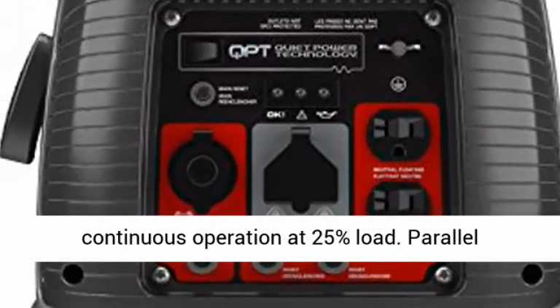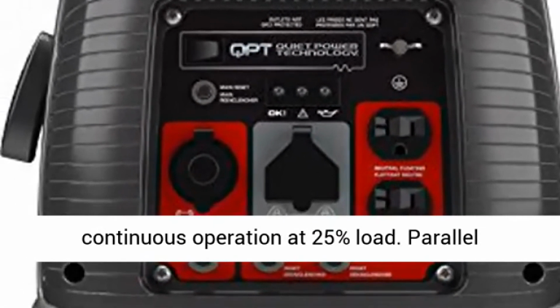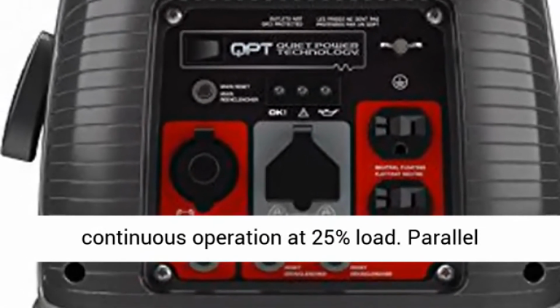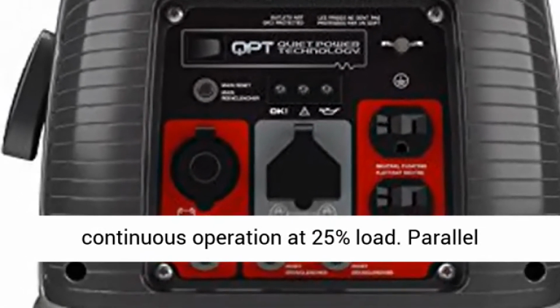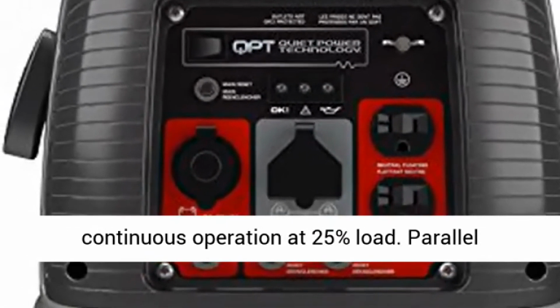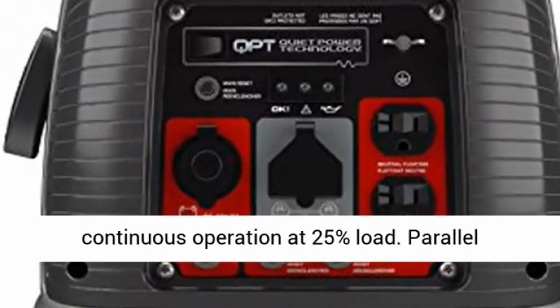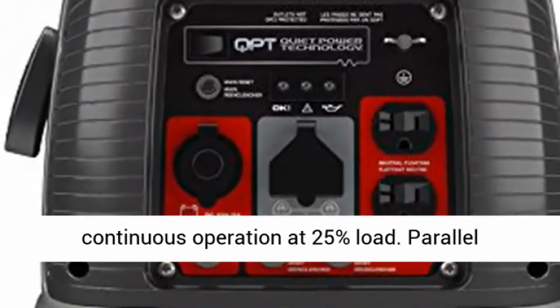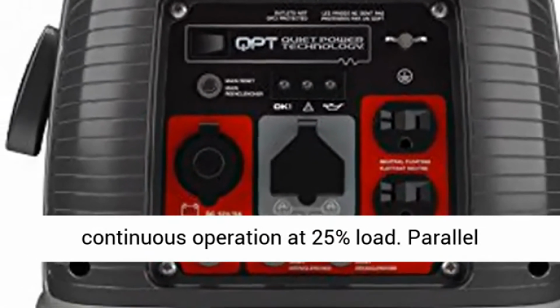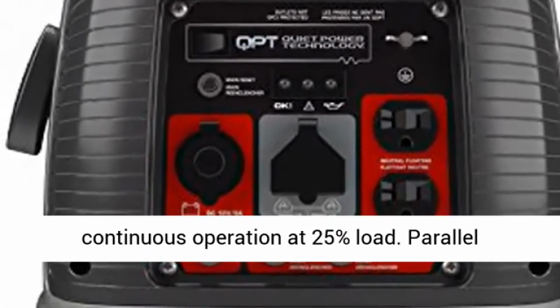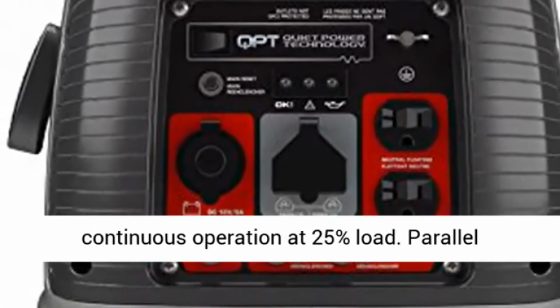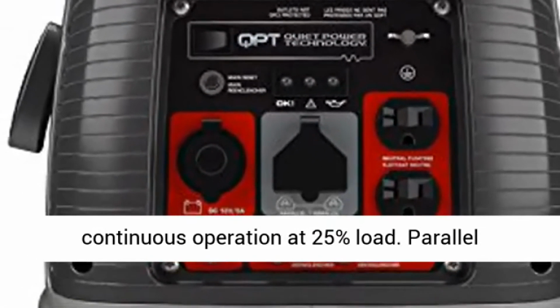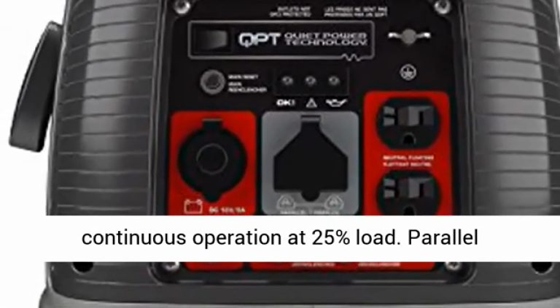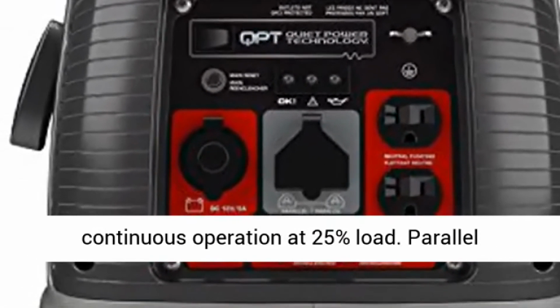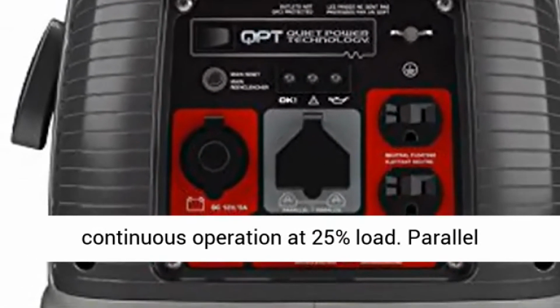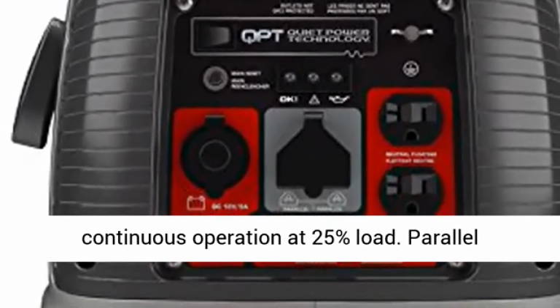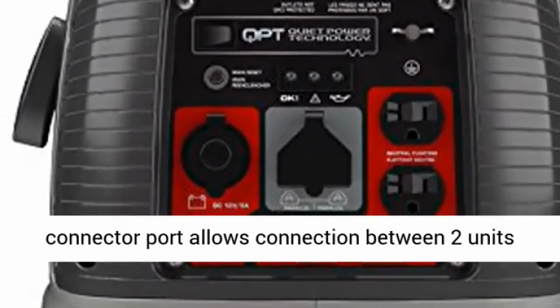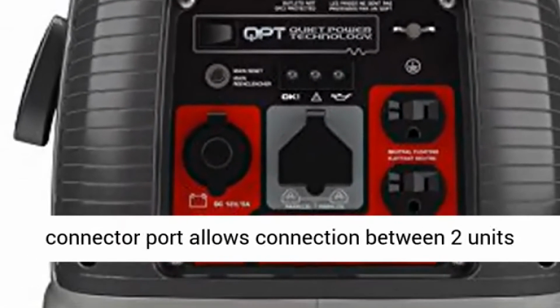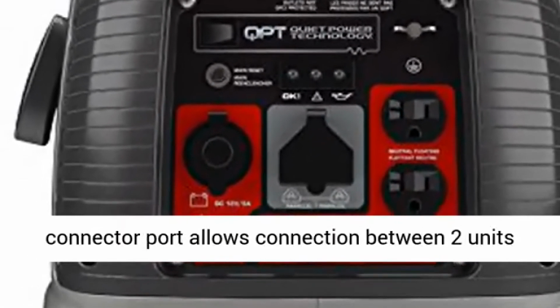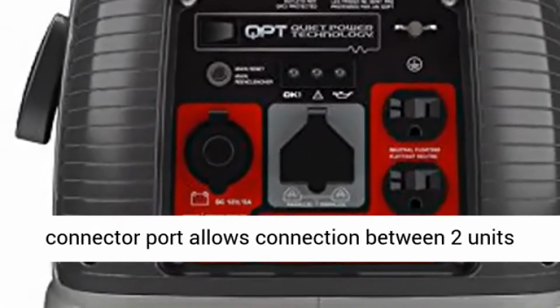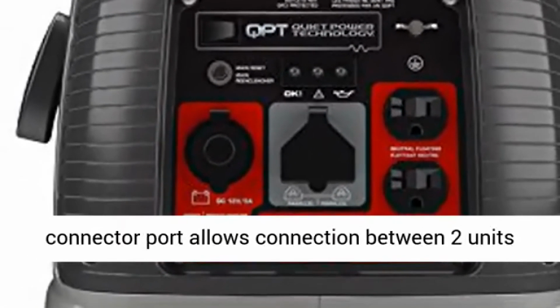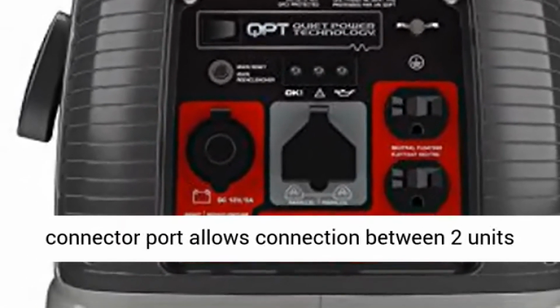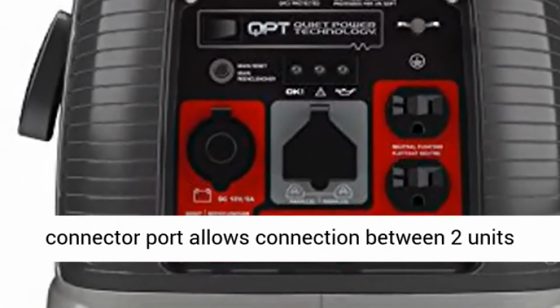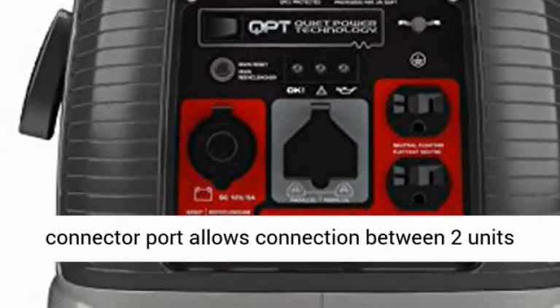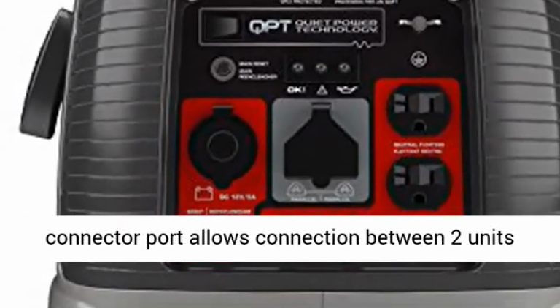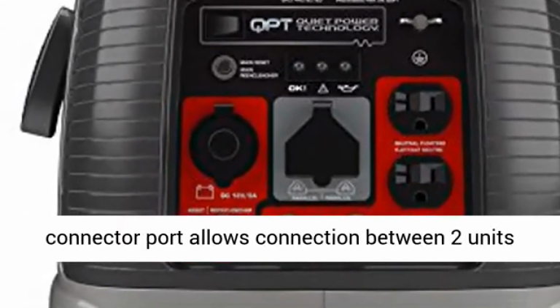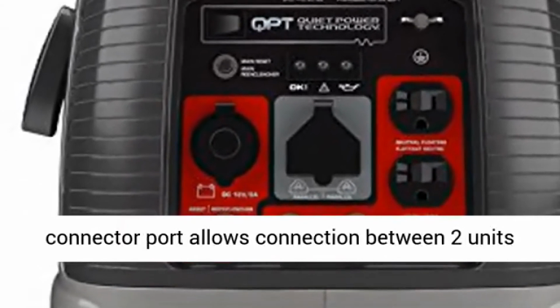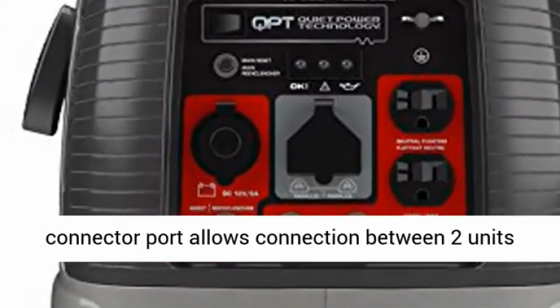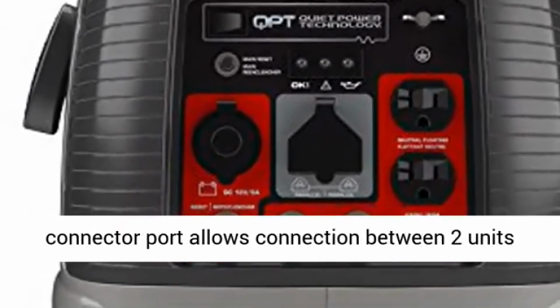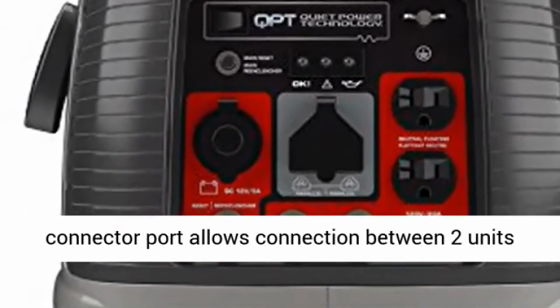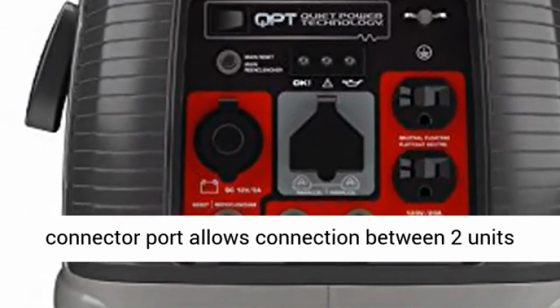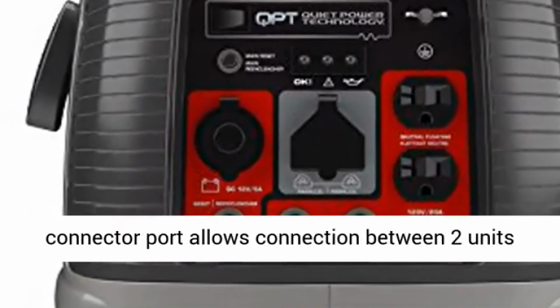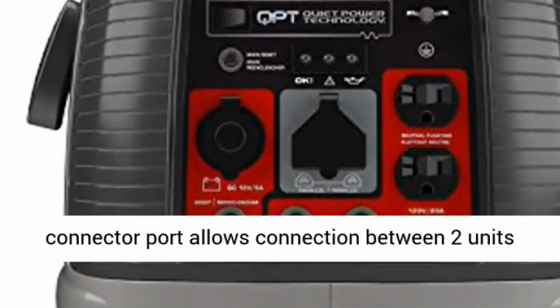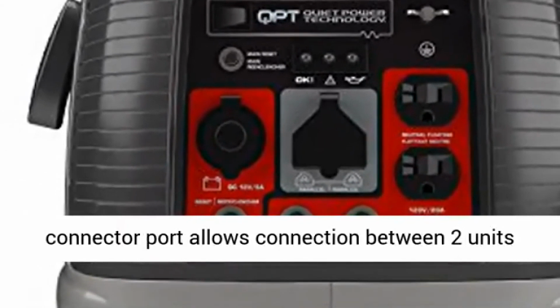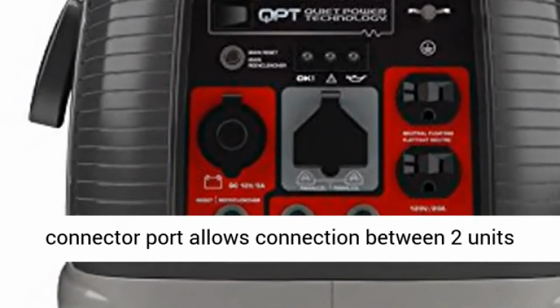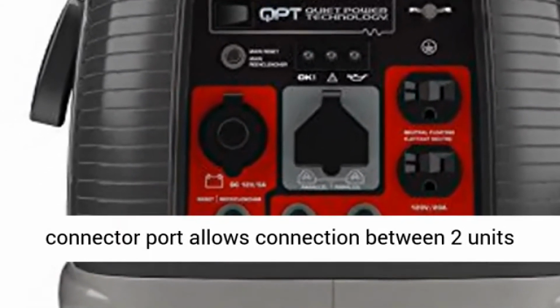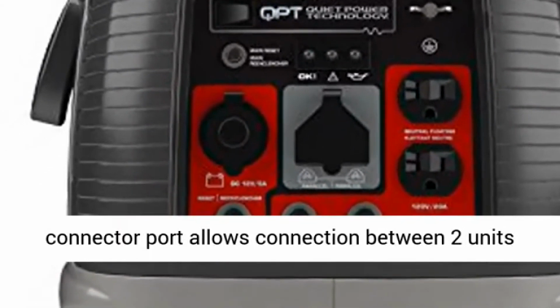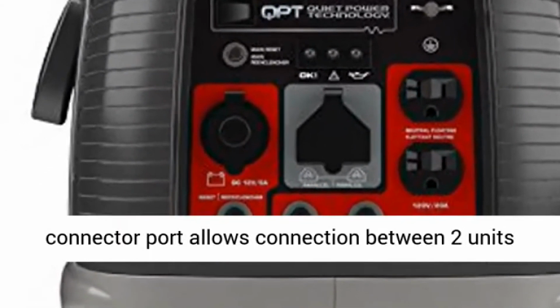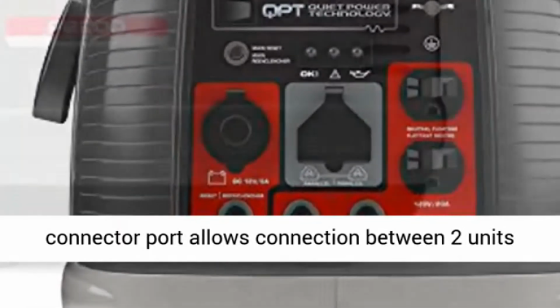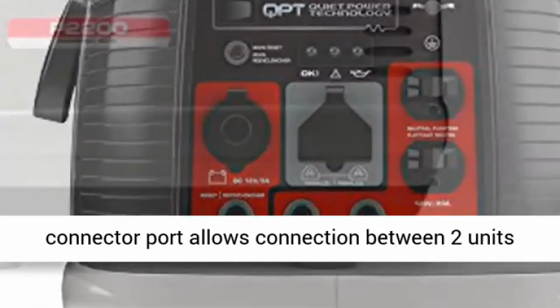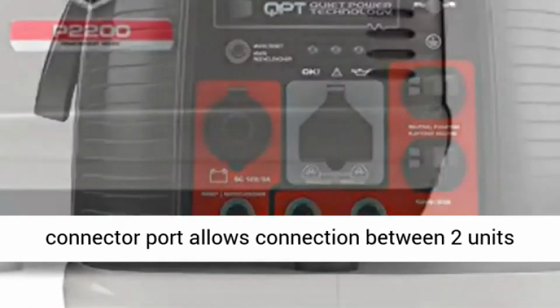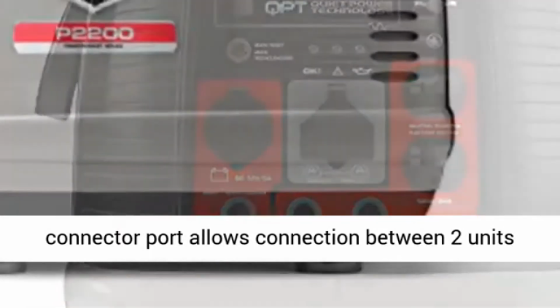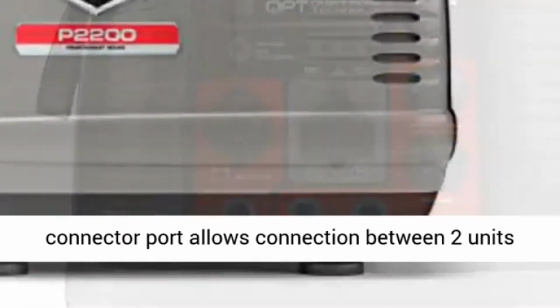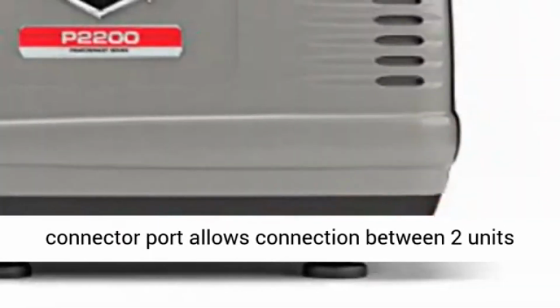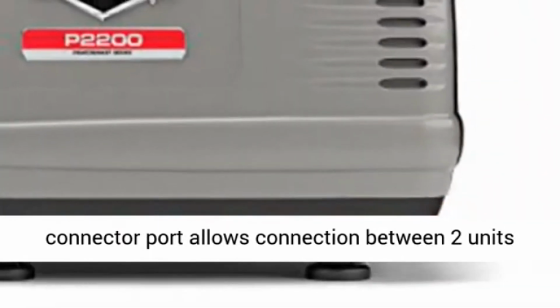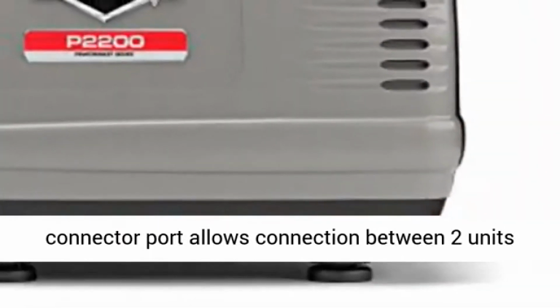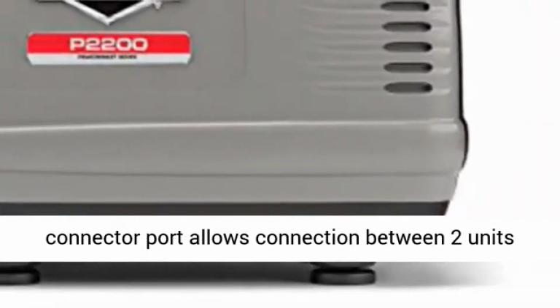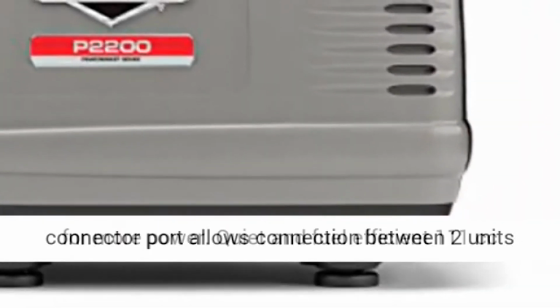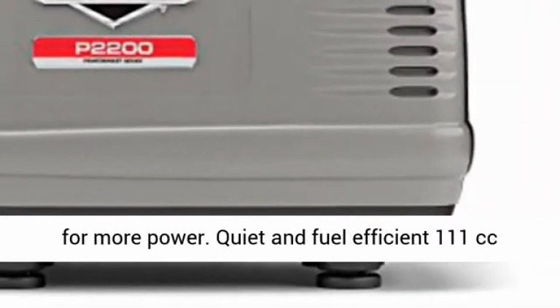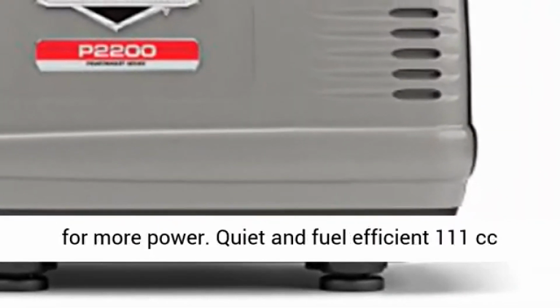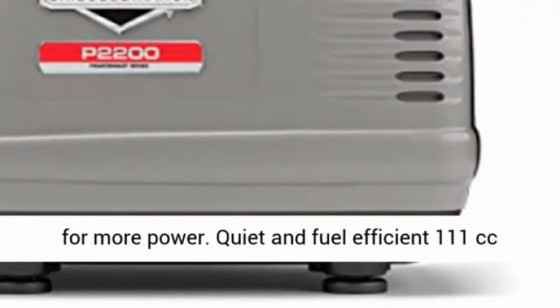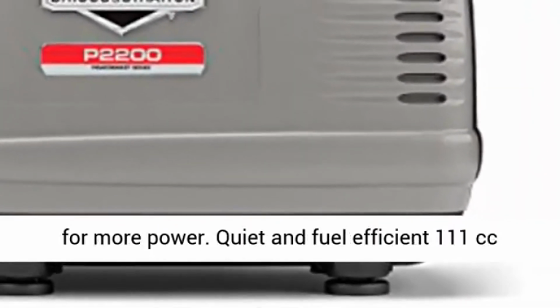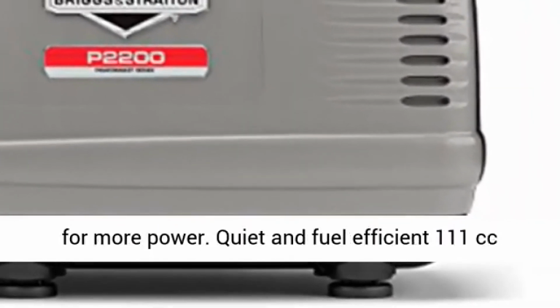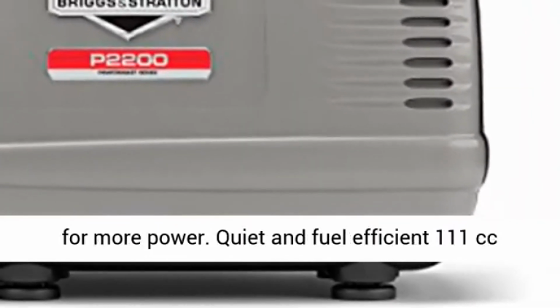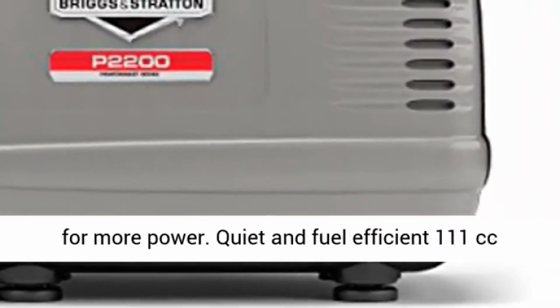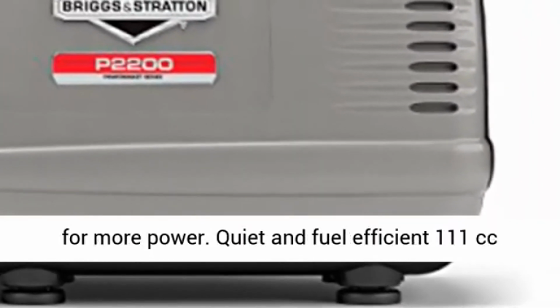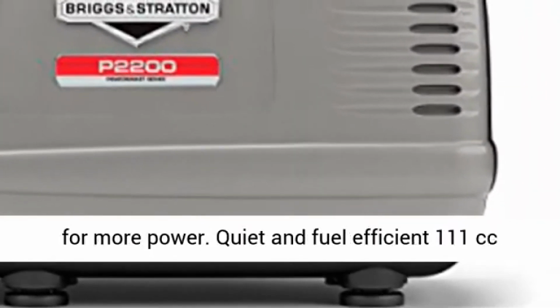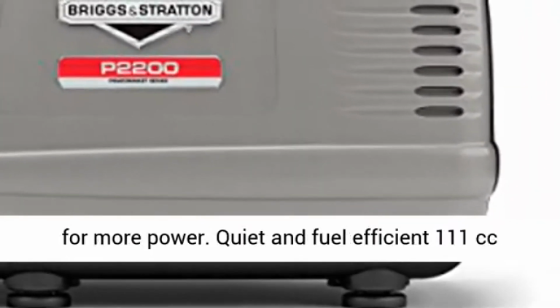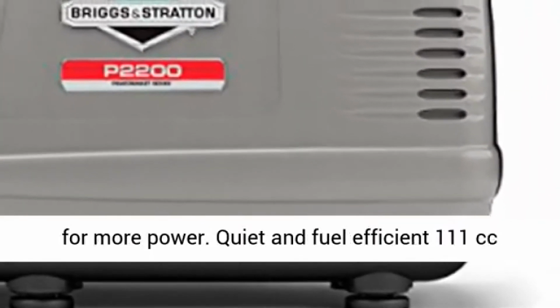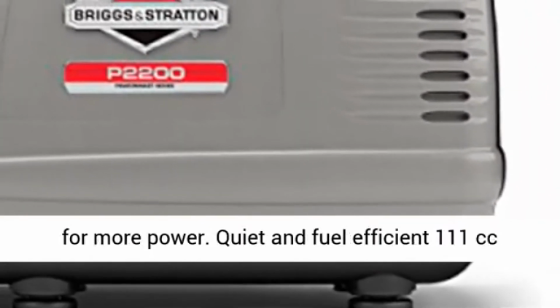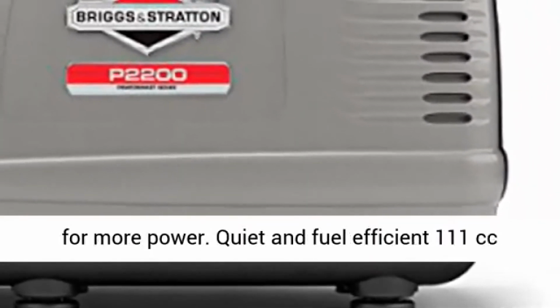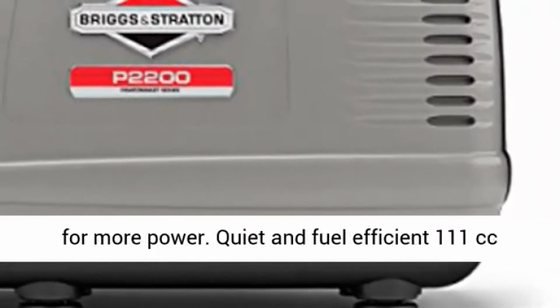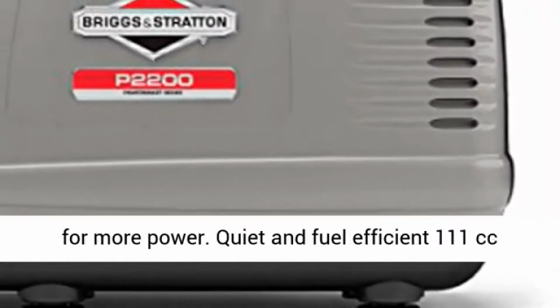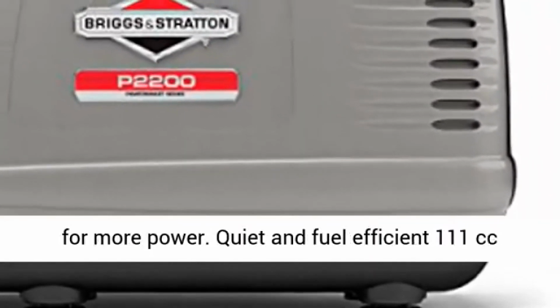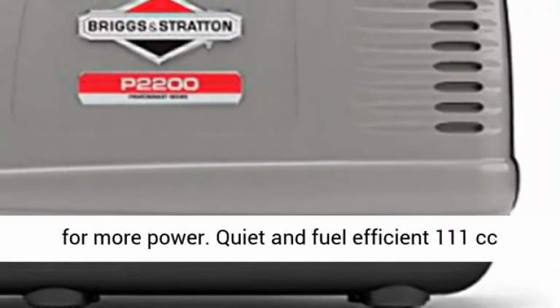Parallel connector port allows connection between two units for more power.